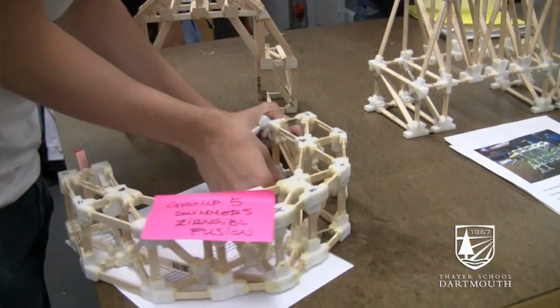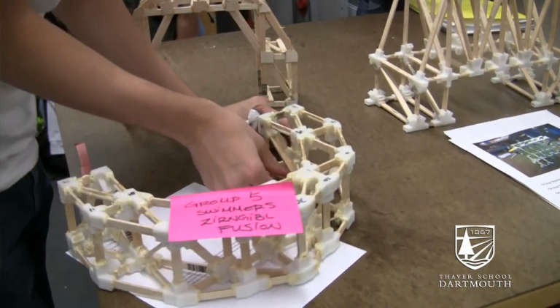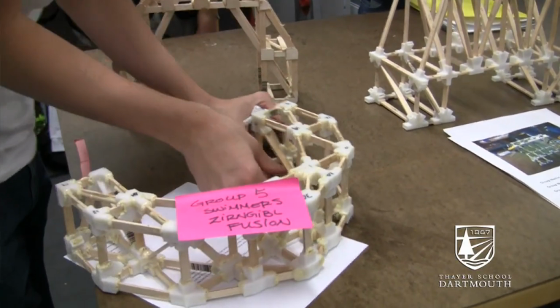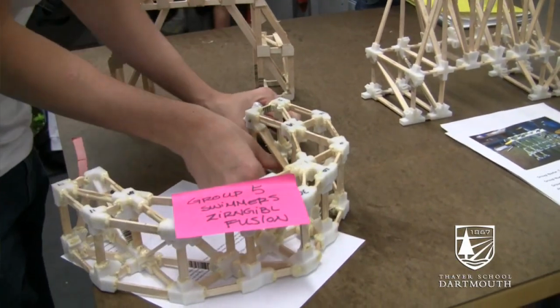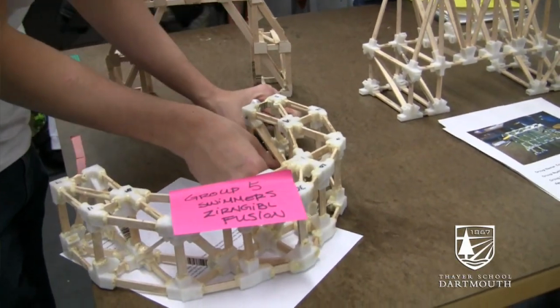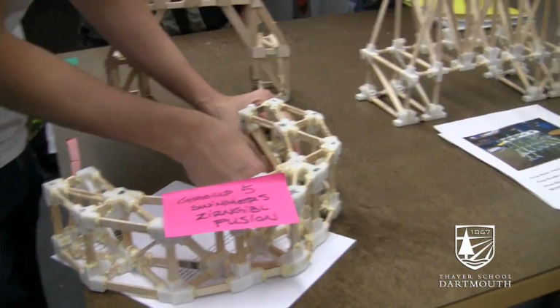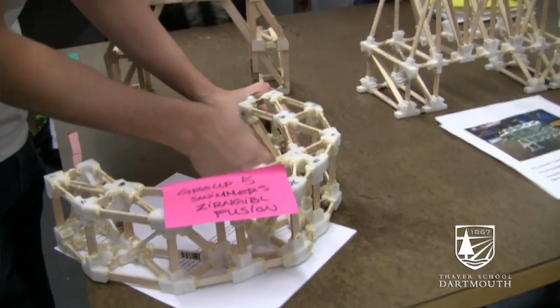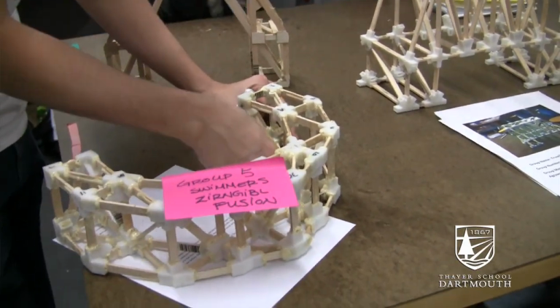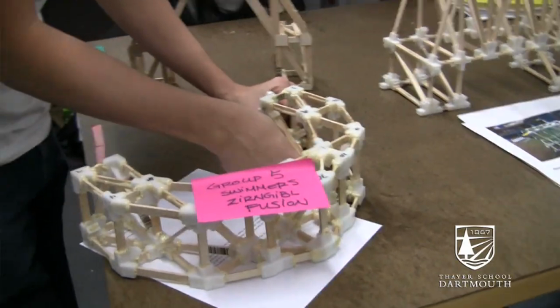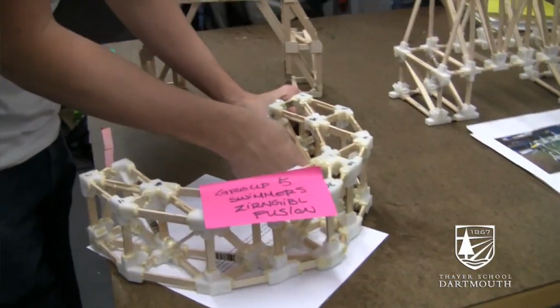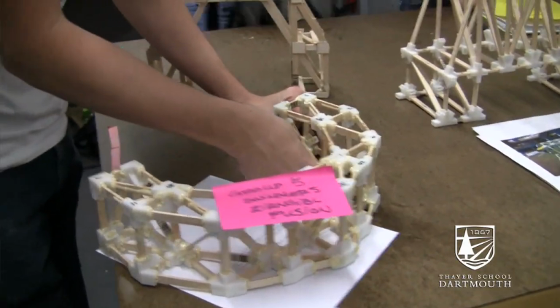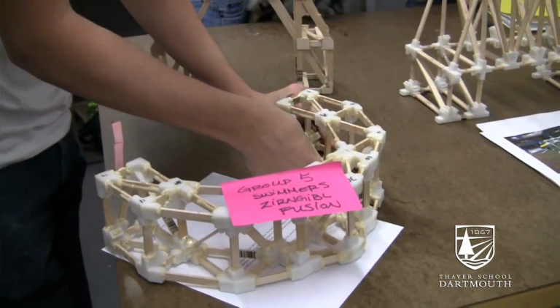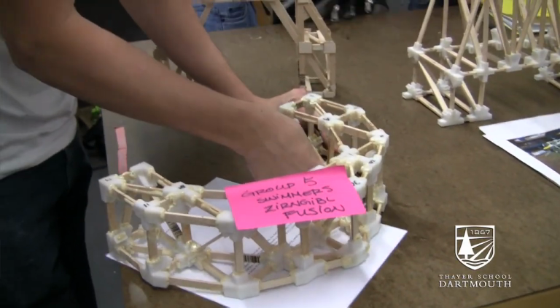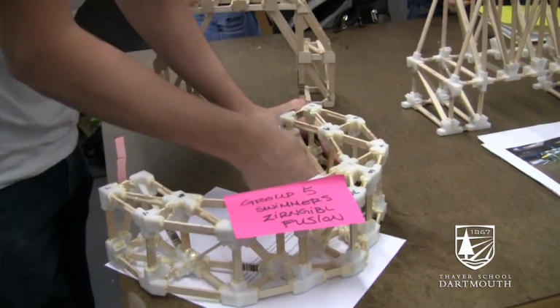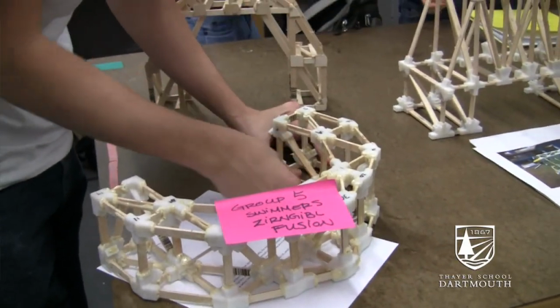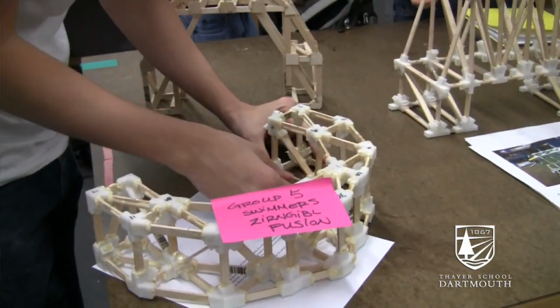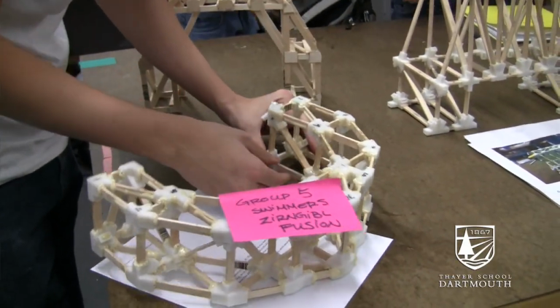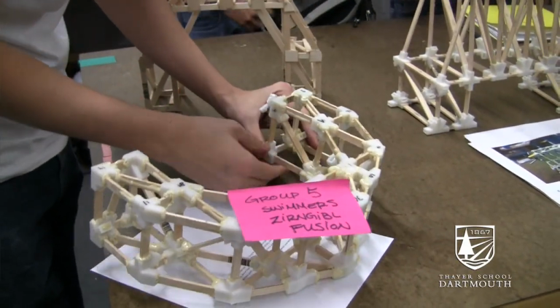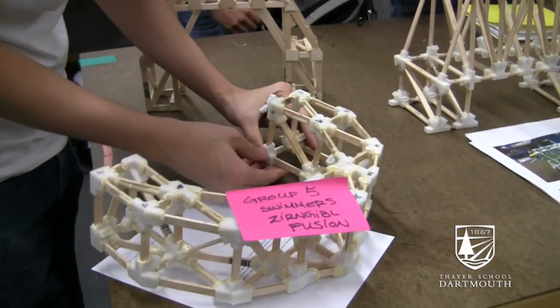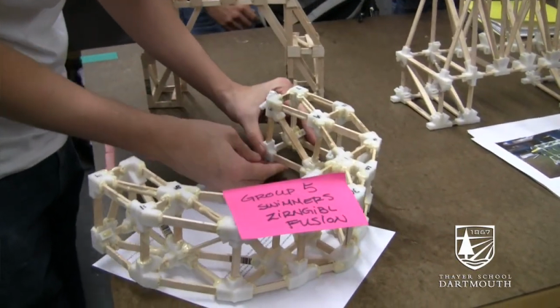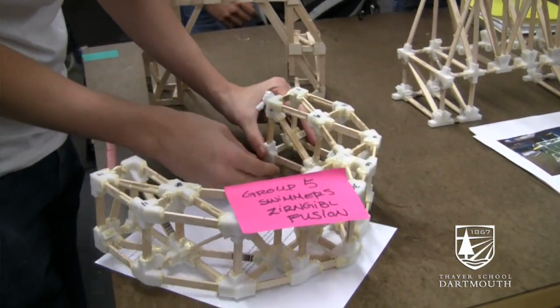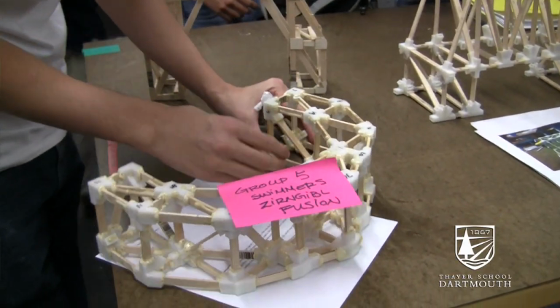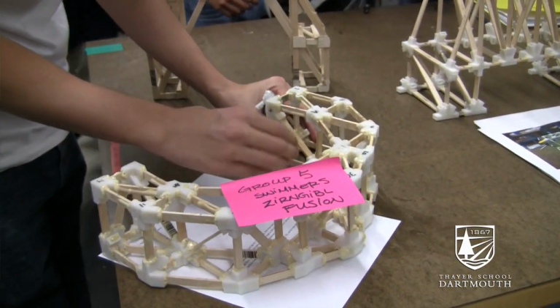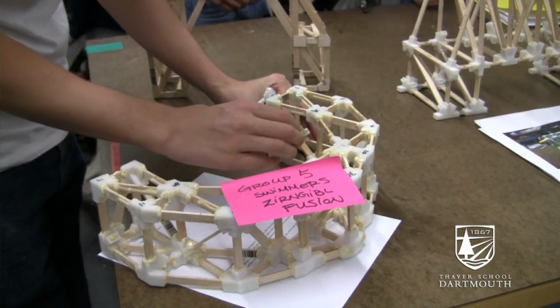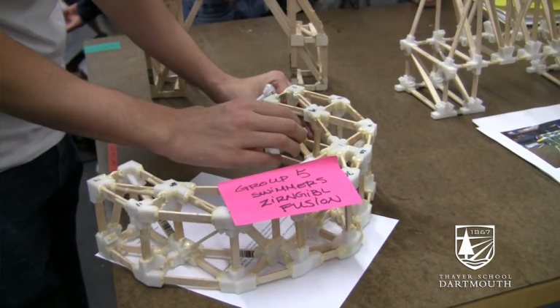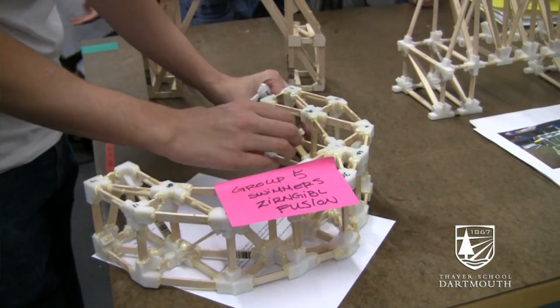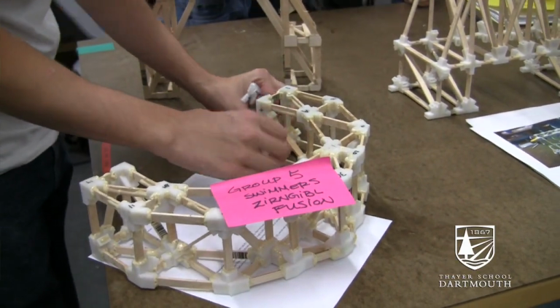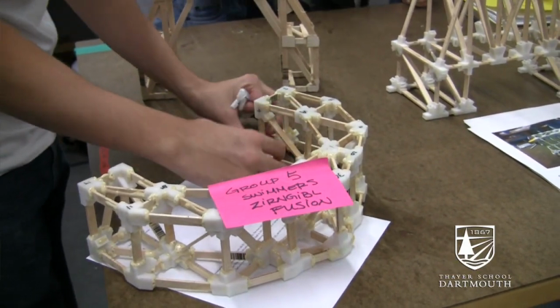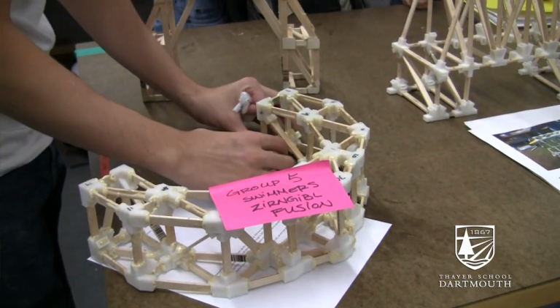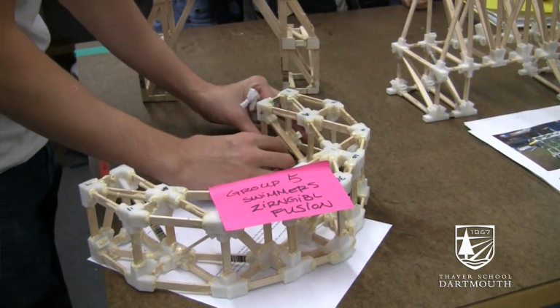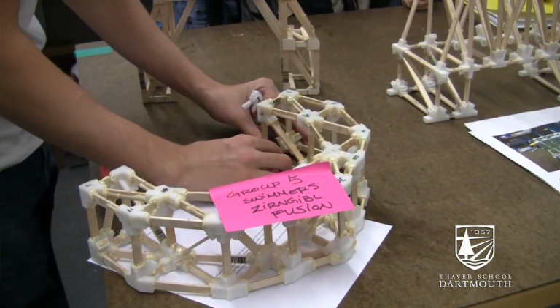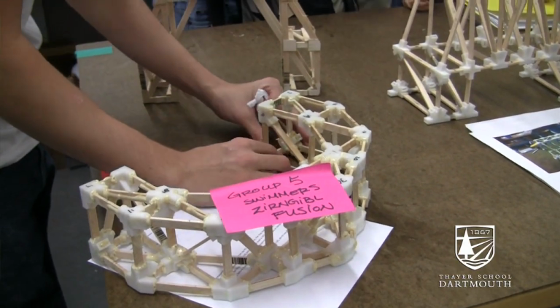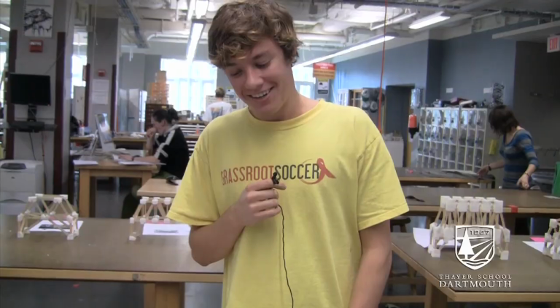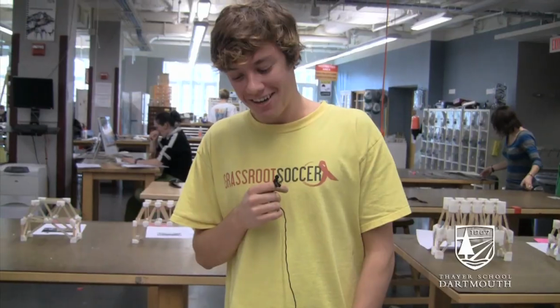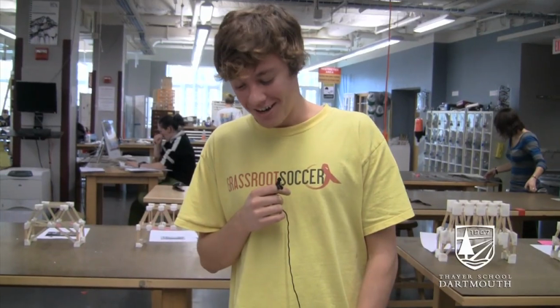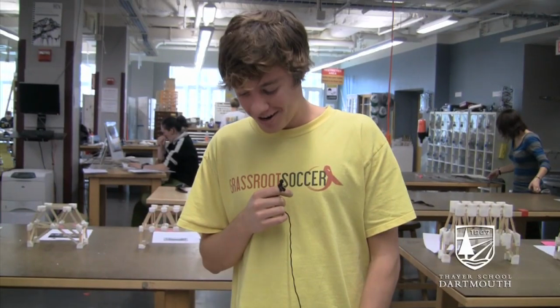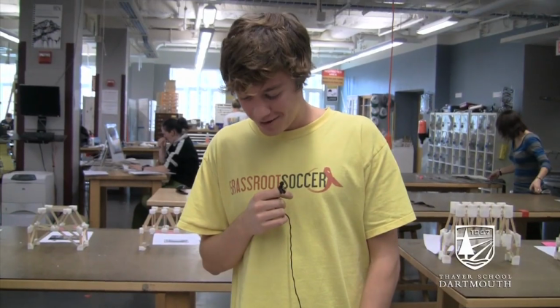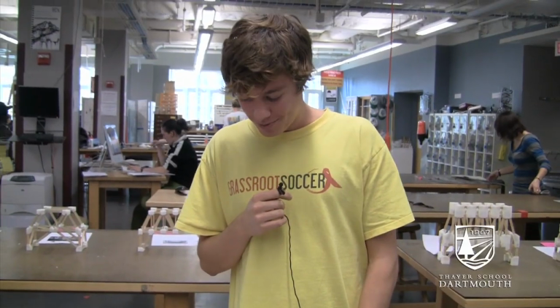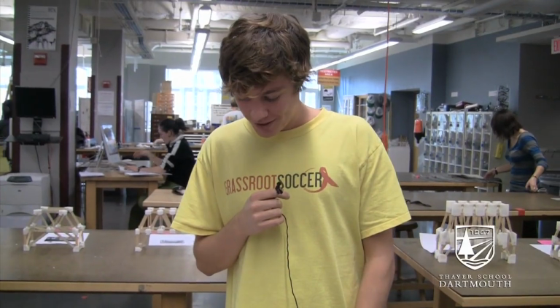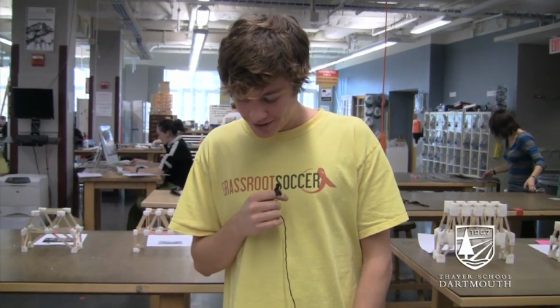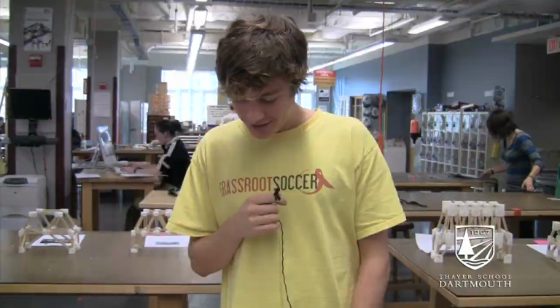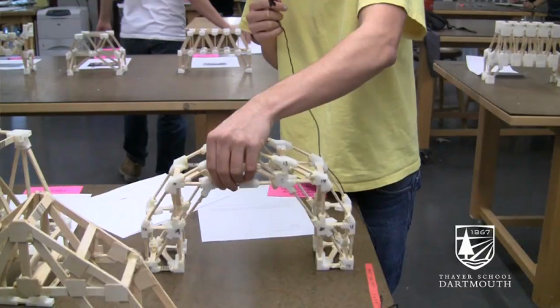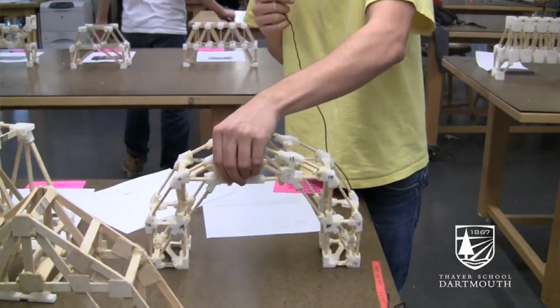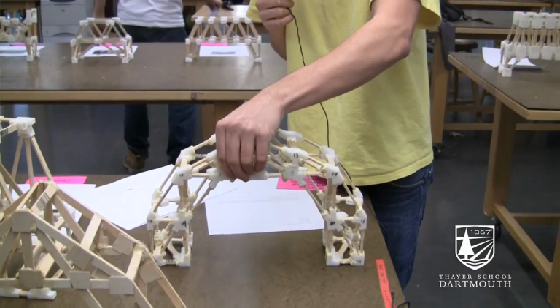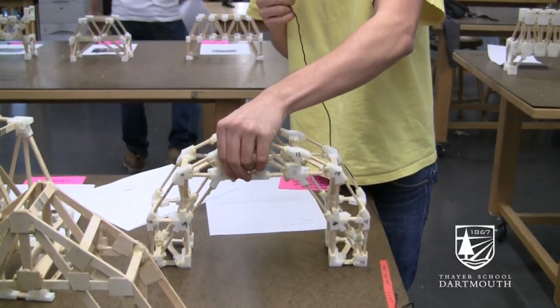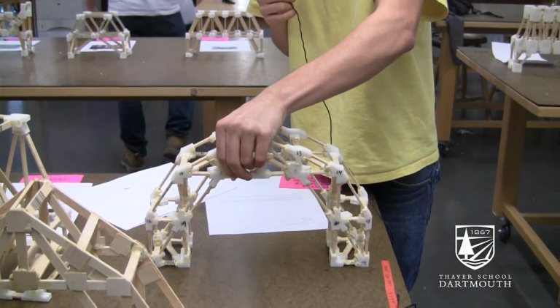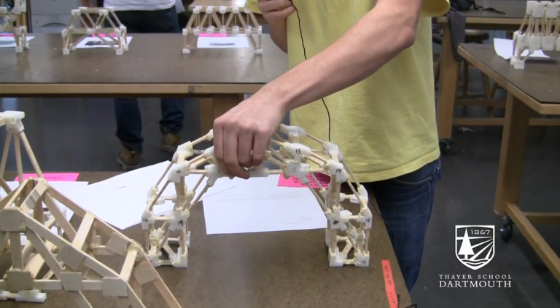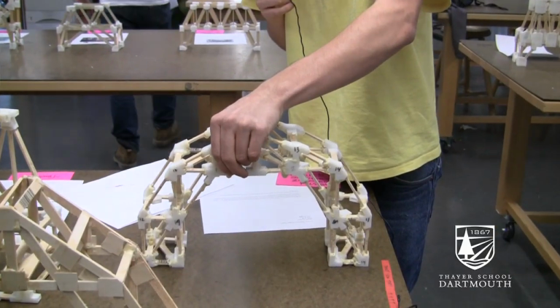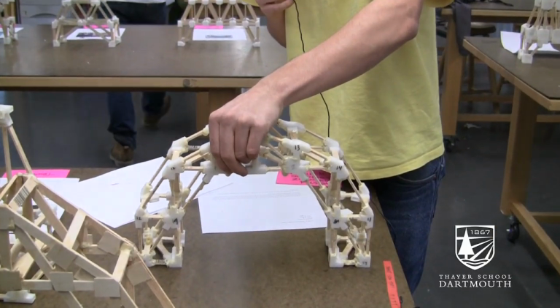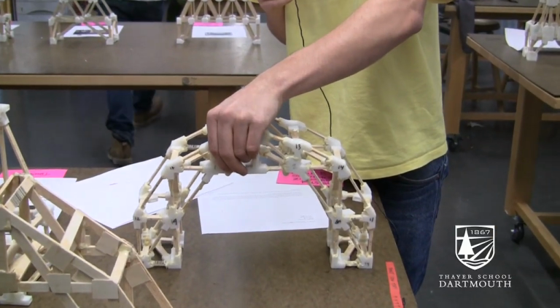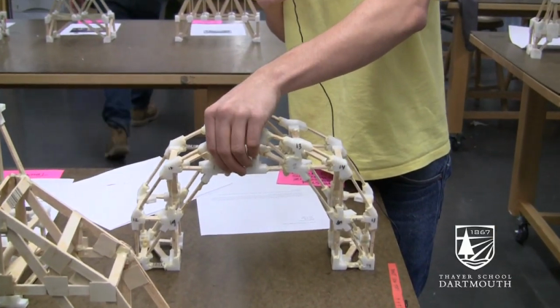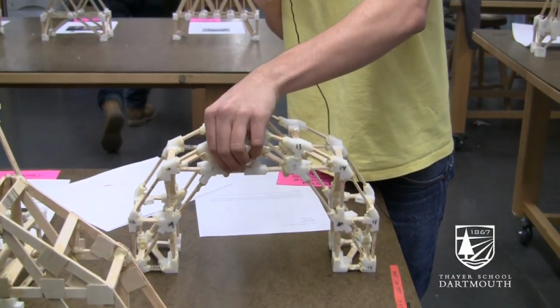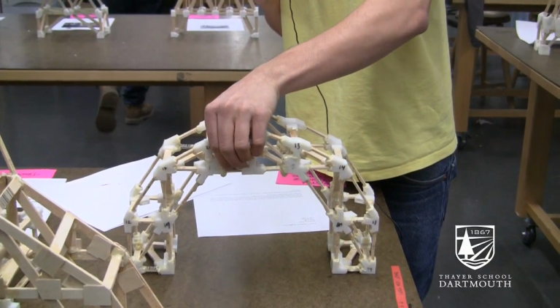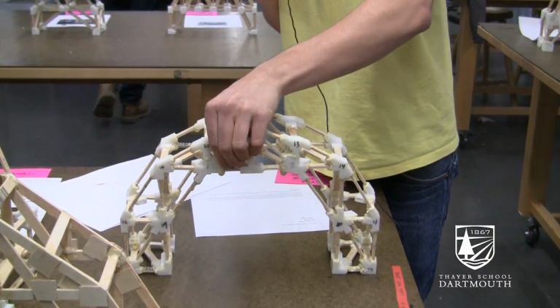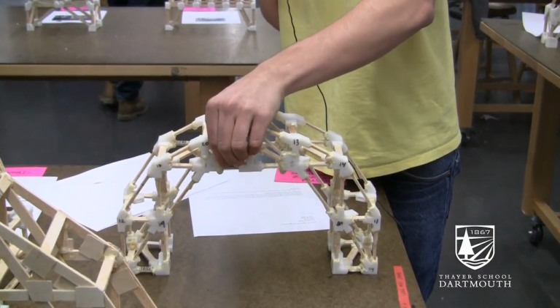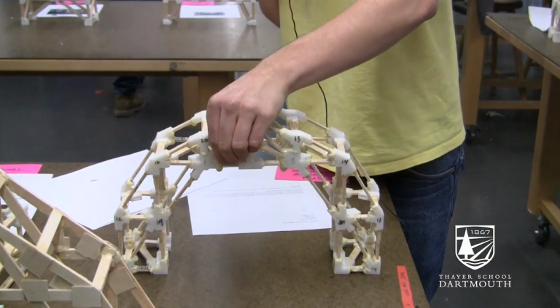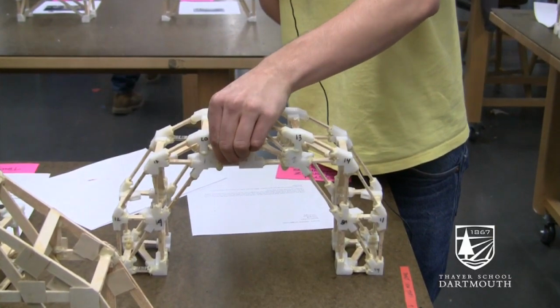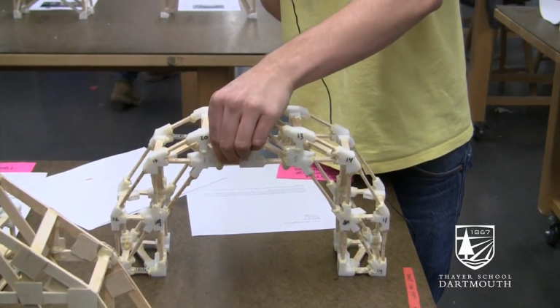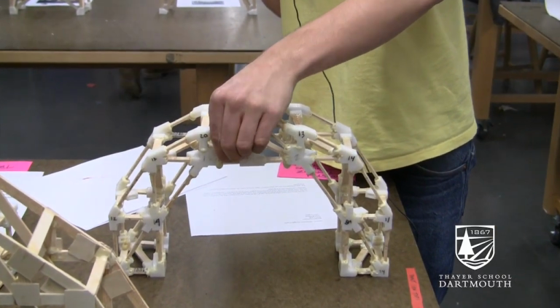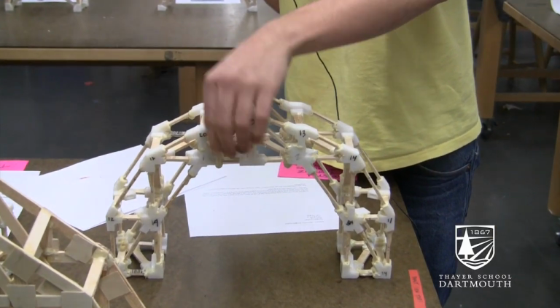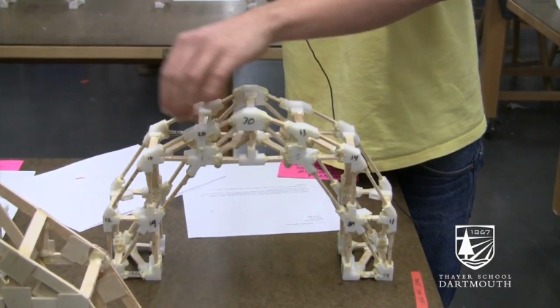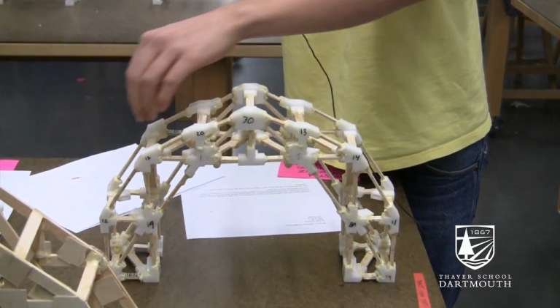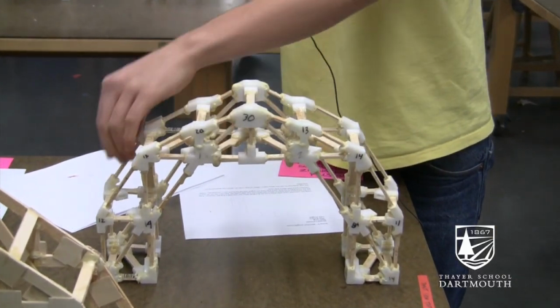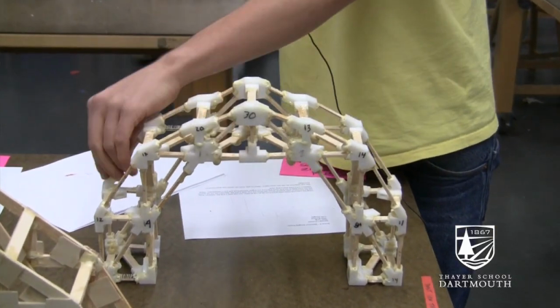I also encourage them to be creative and try some different things. Our predicted max load is 478 pounds.